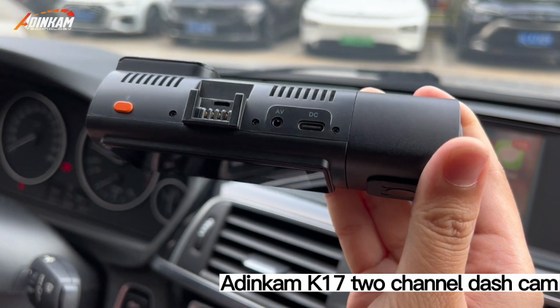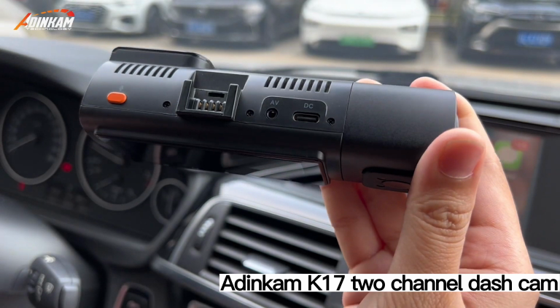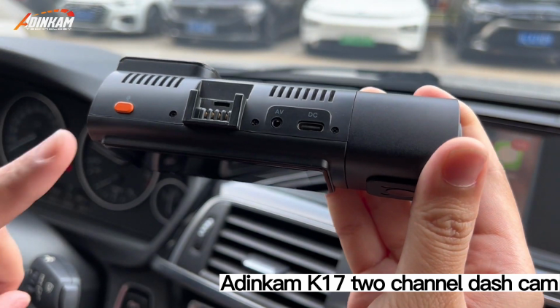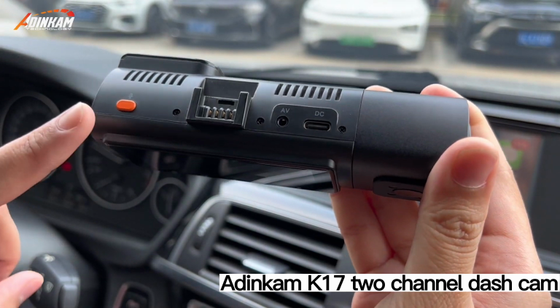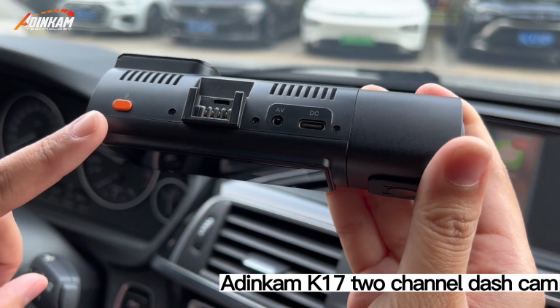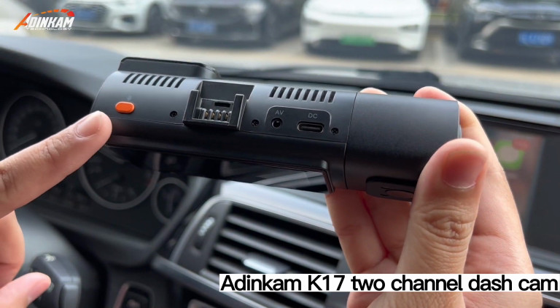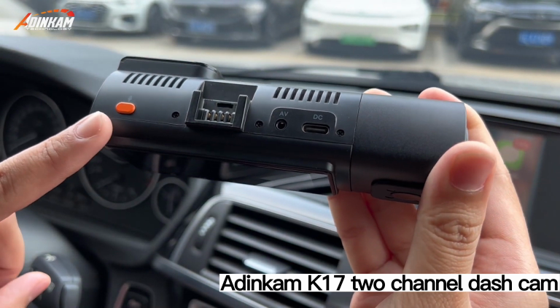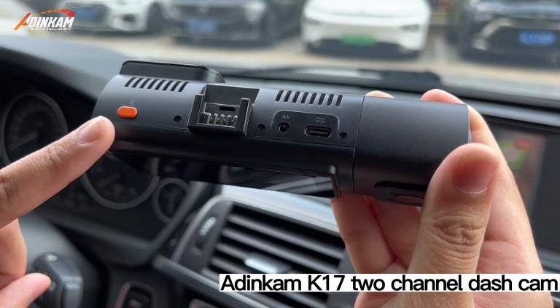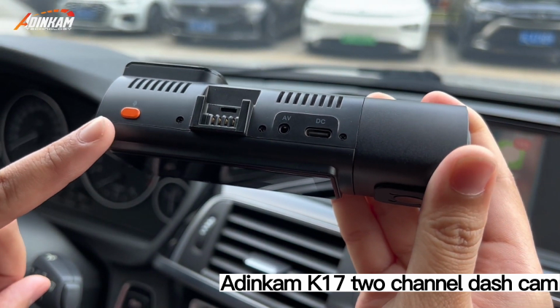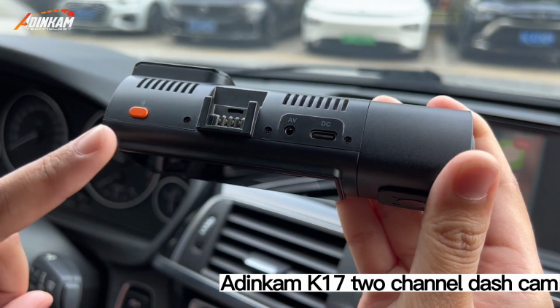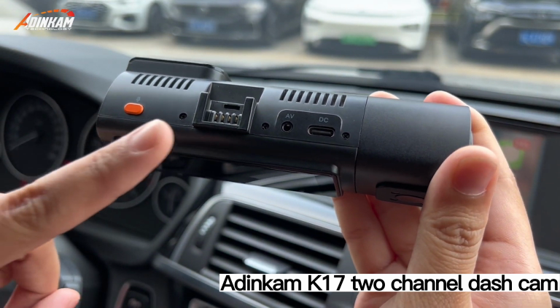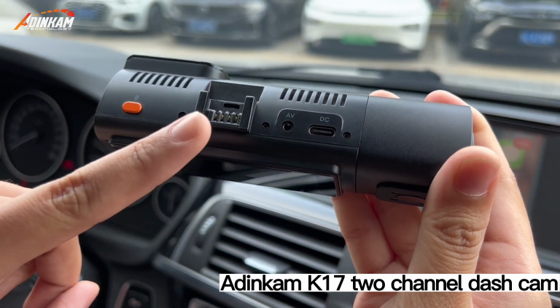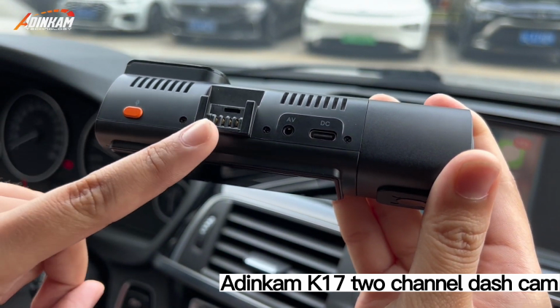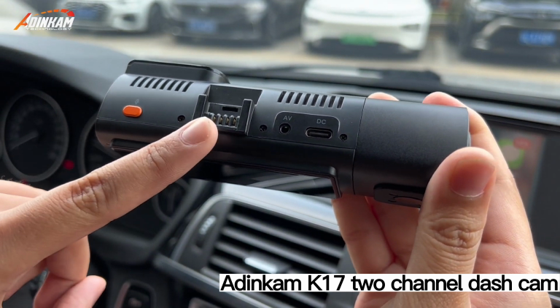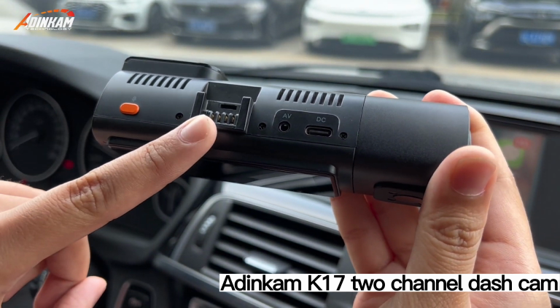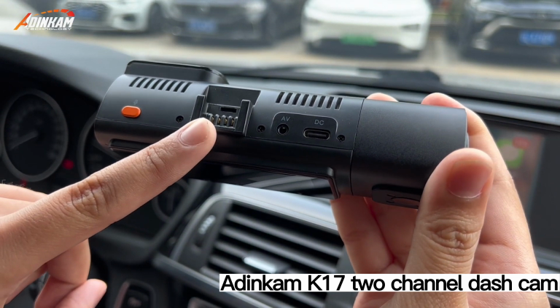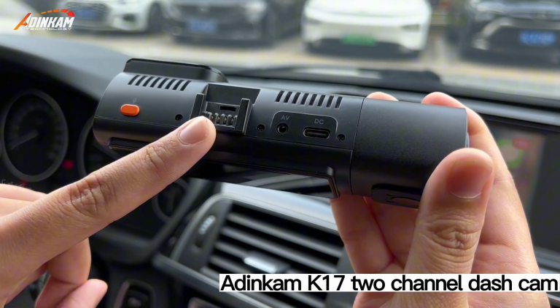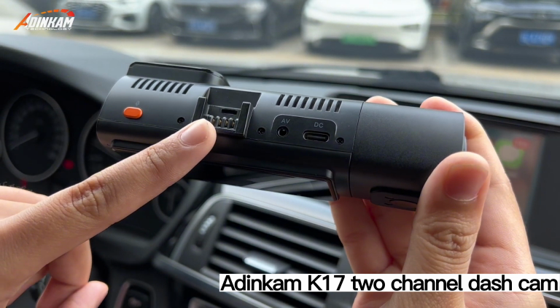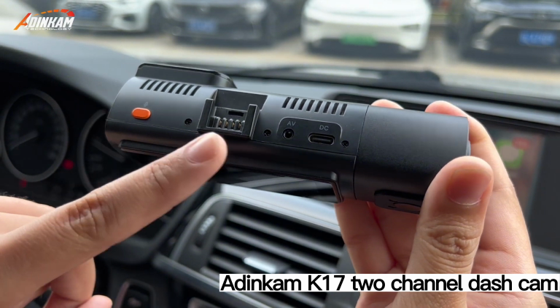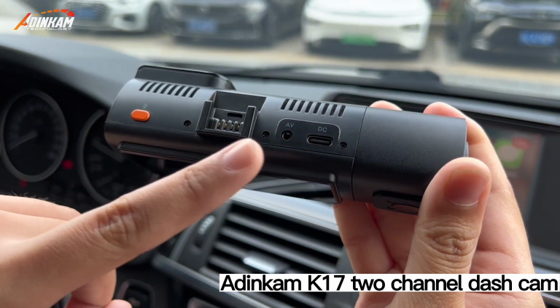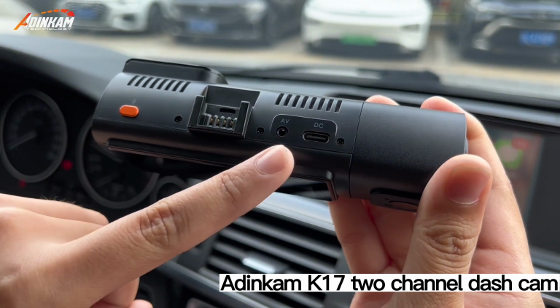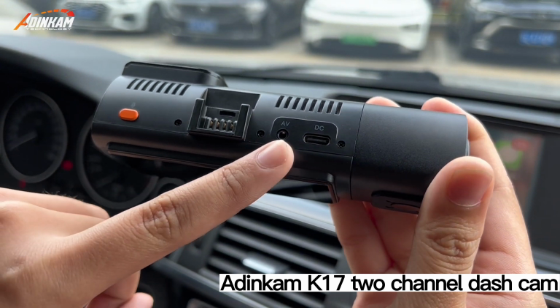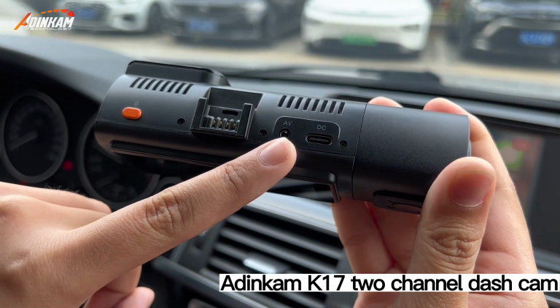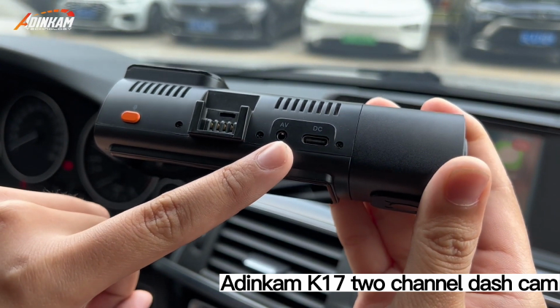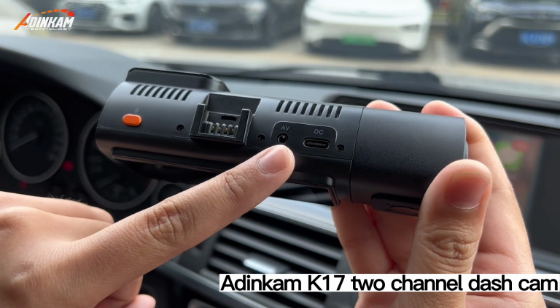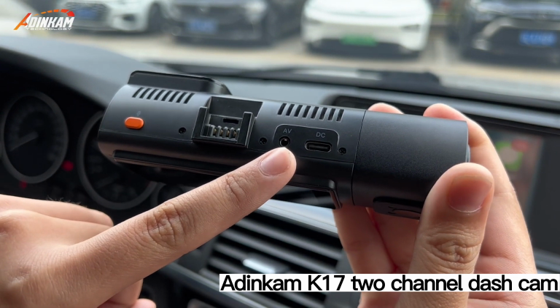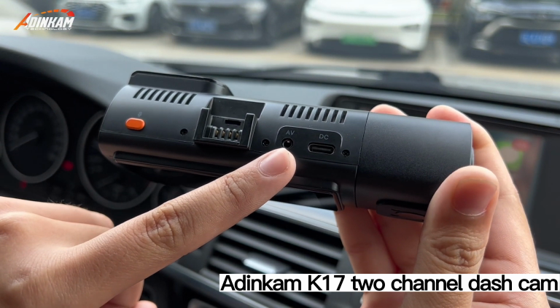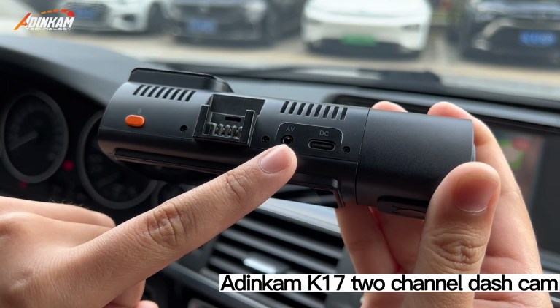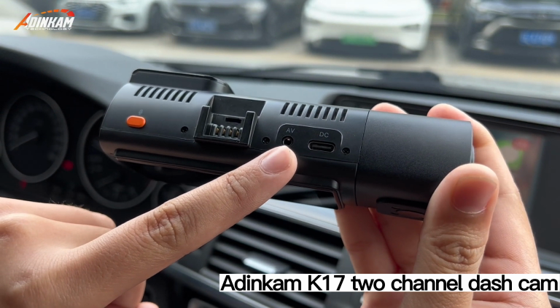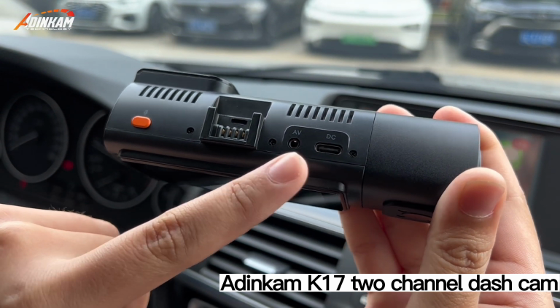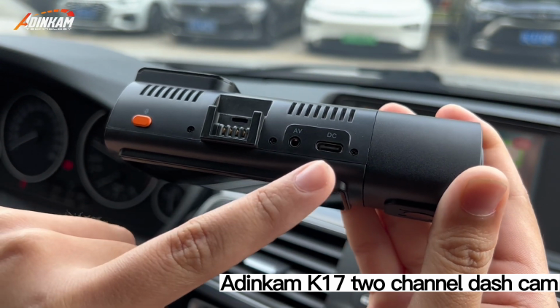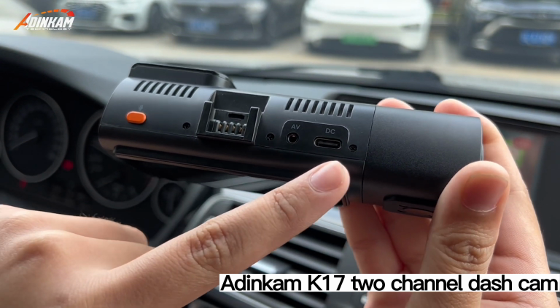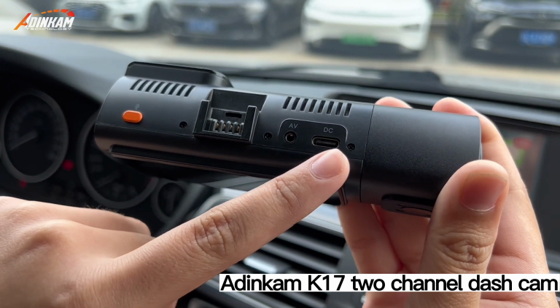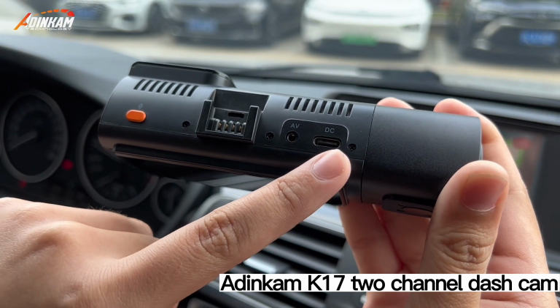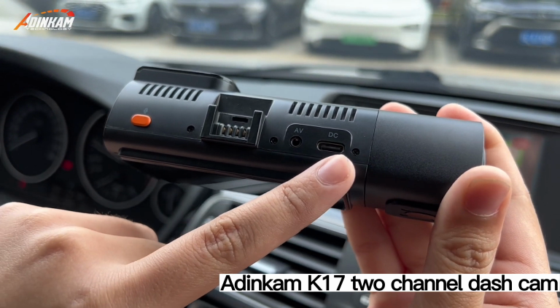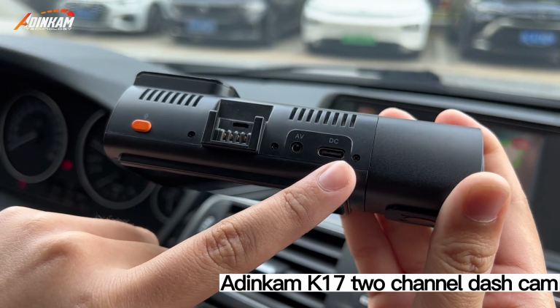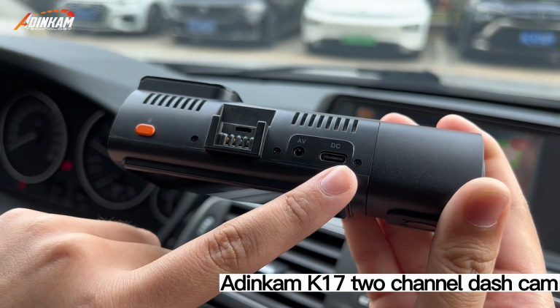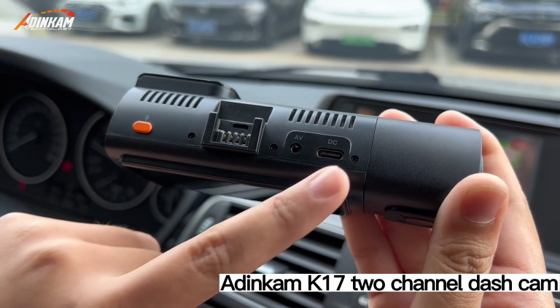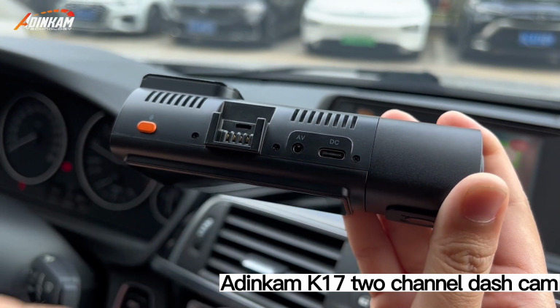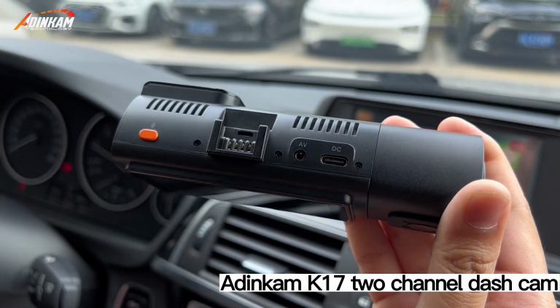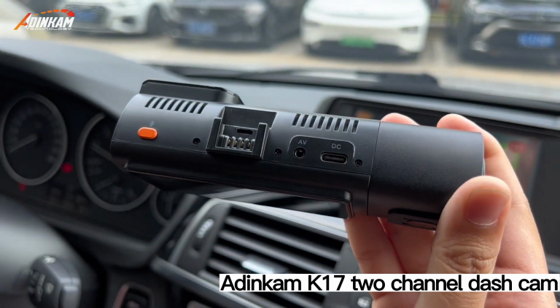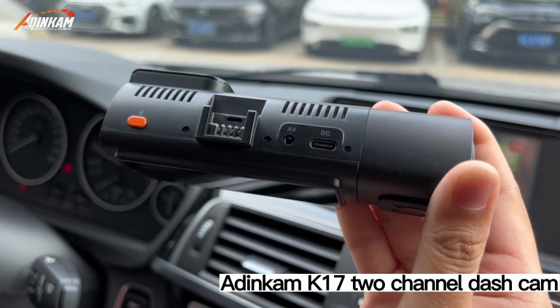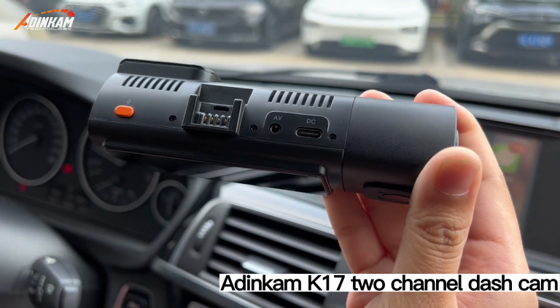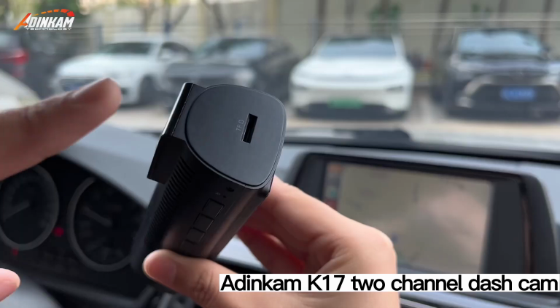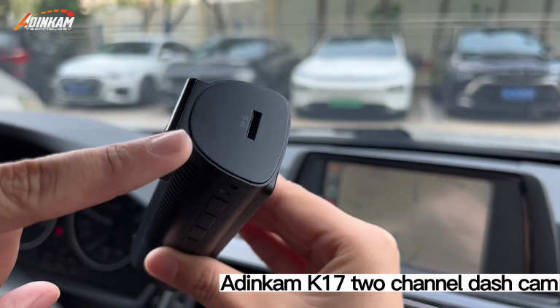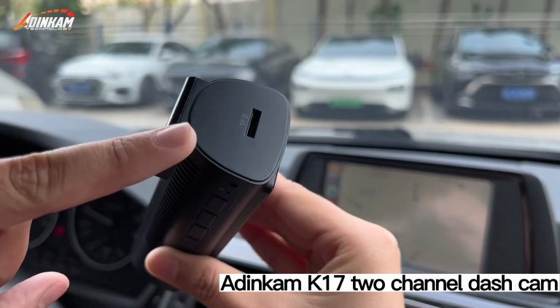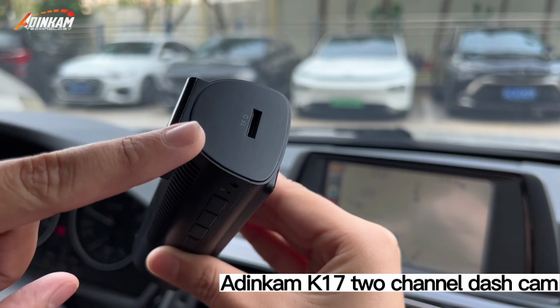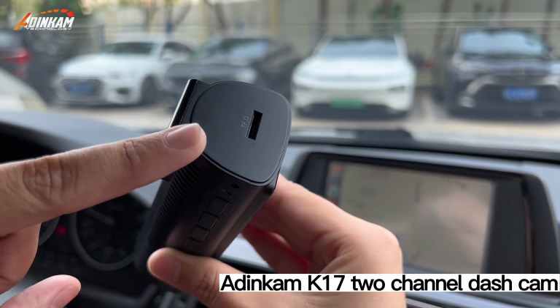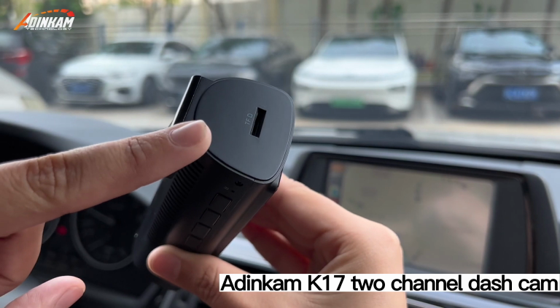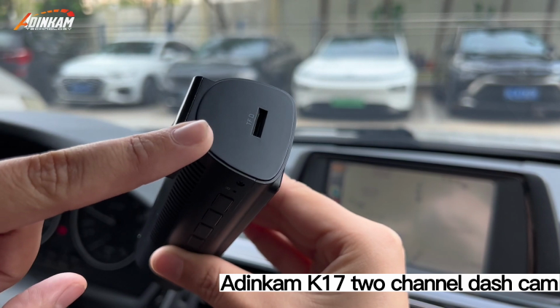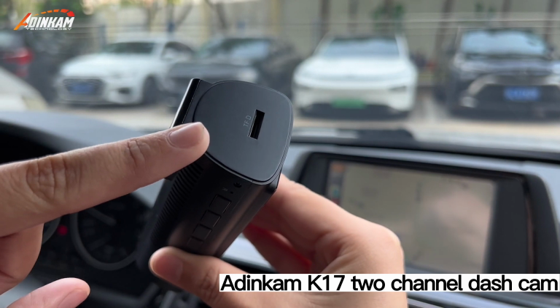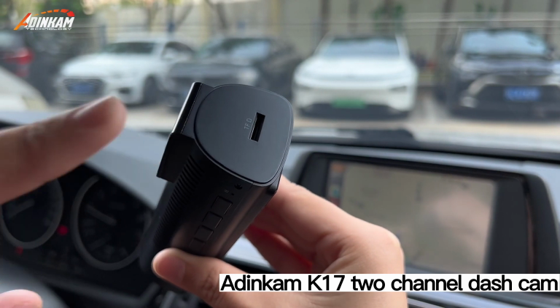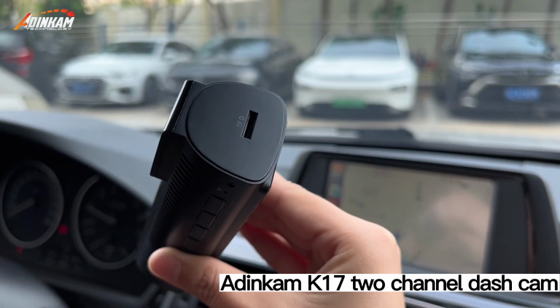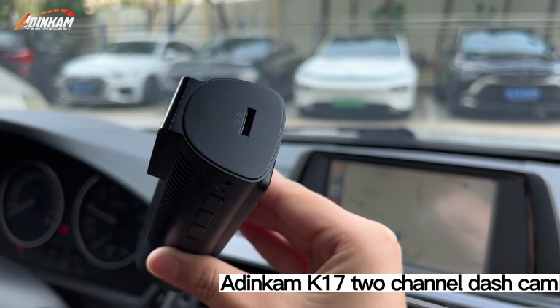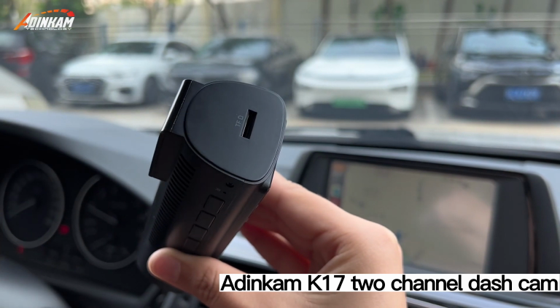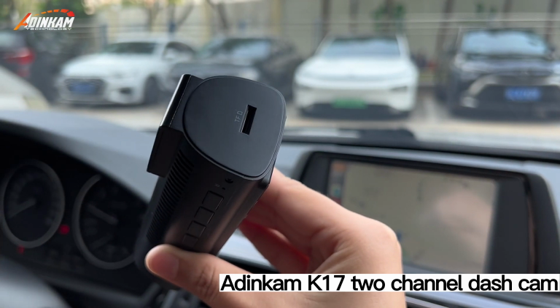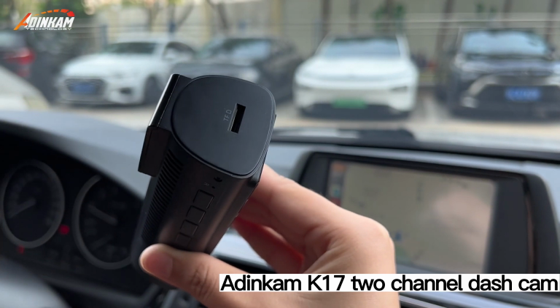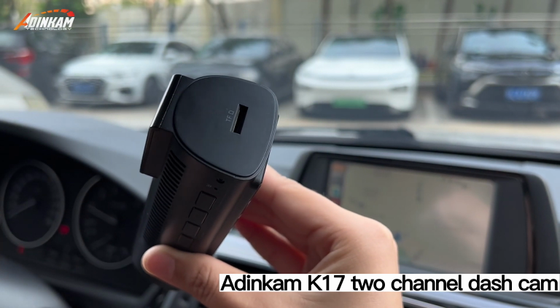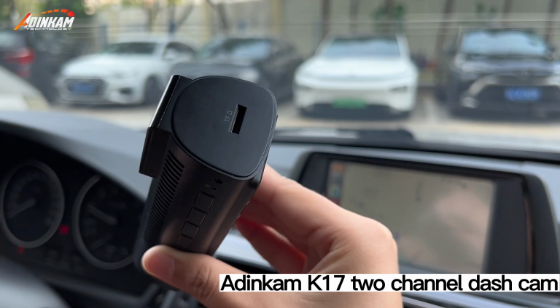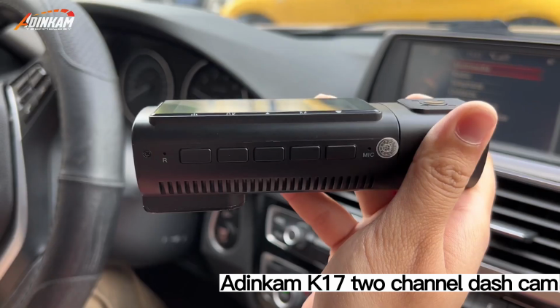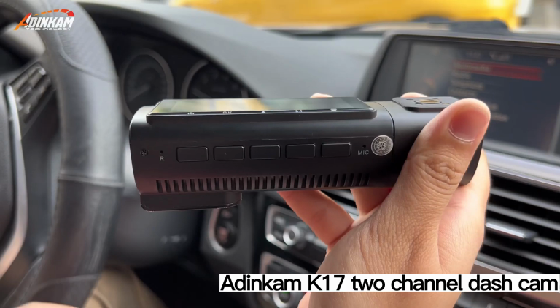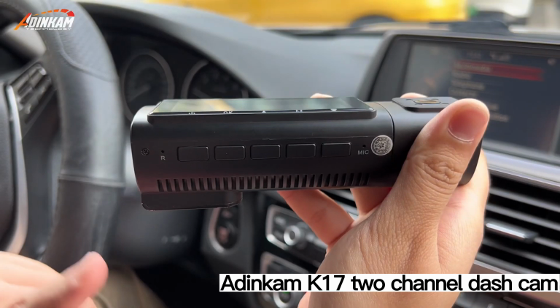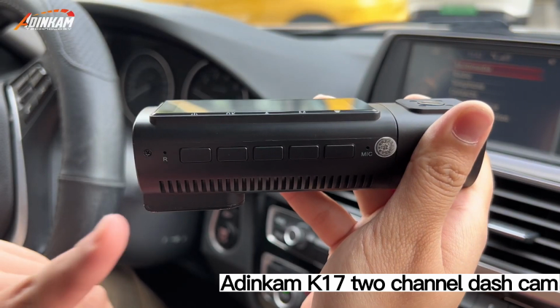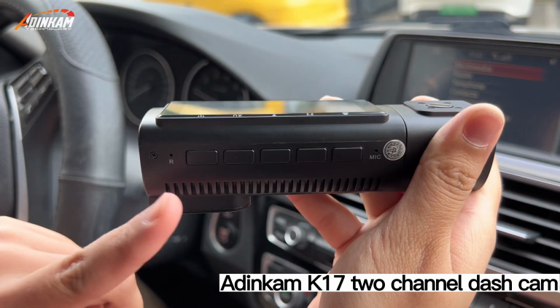Microphone. Suction cup port. Reverse camera port. Type-C port. The left side memory card slot.